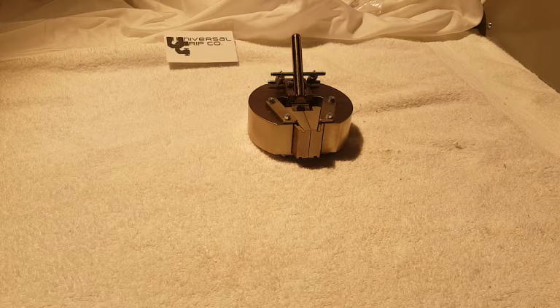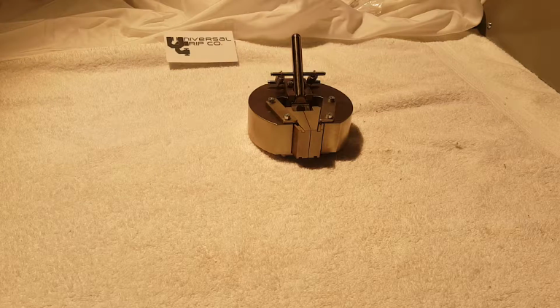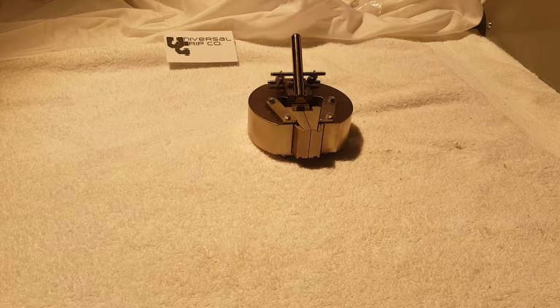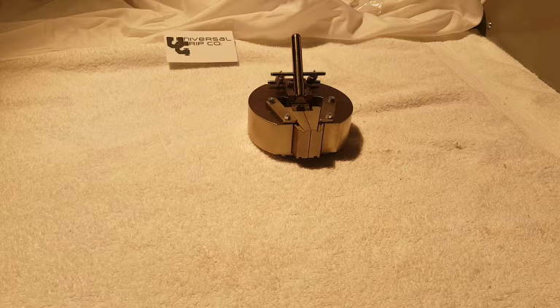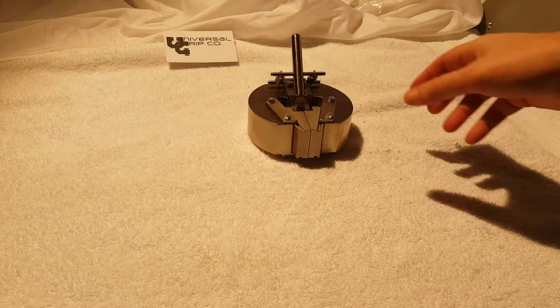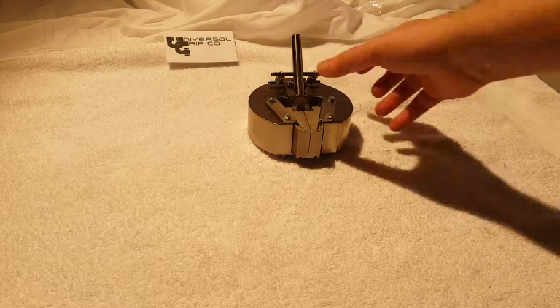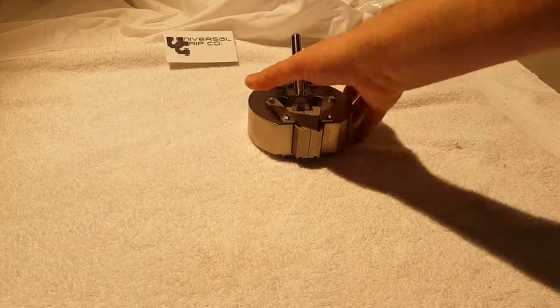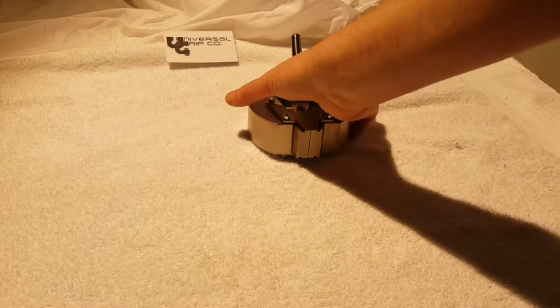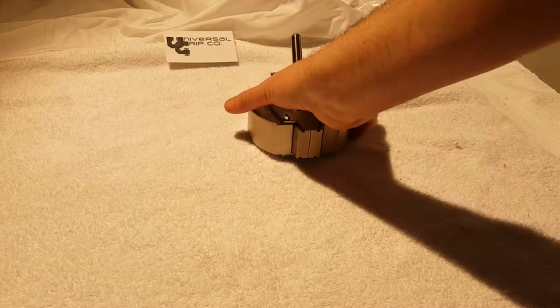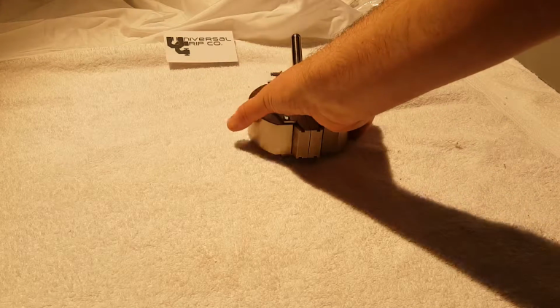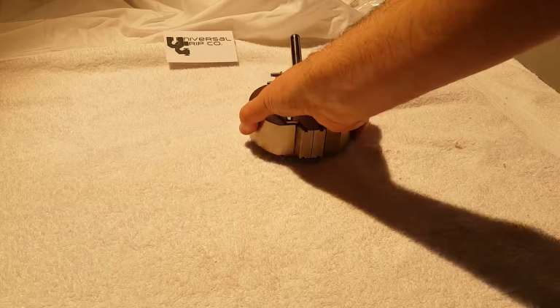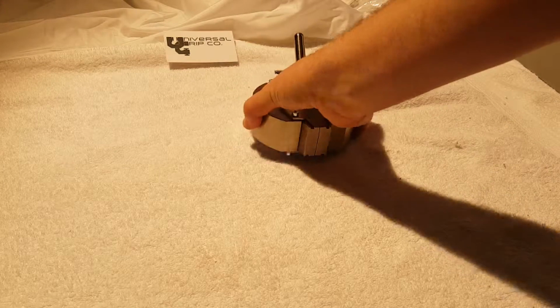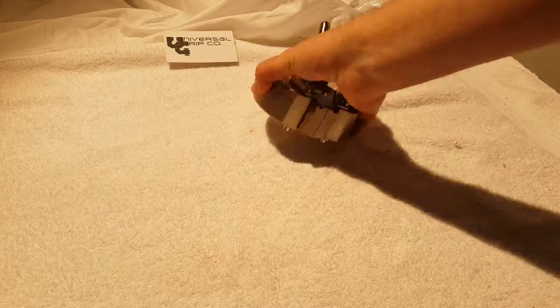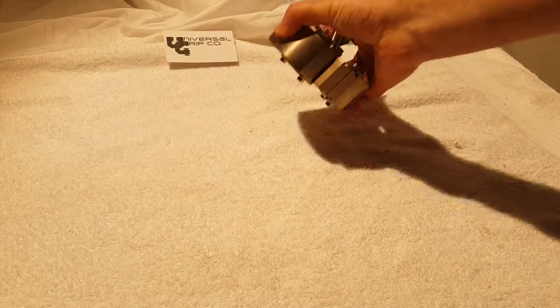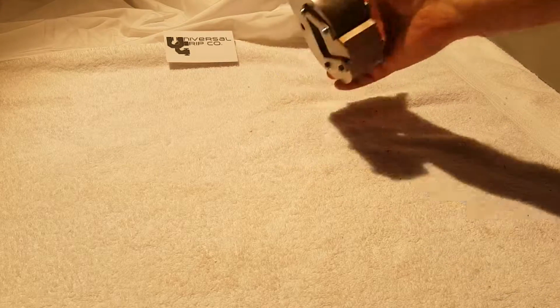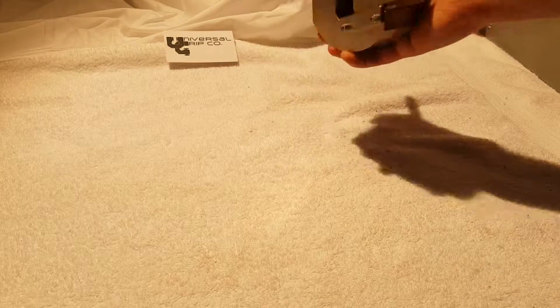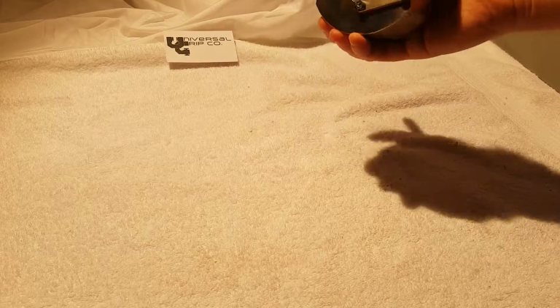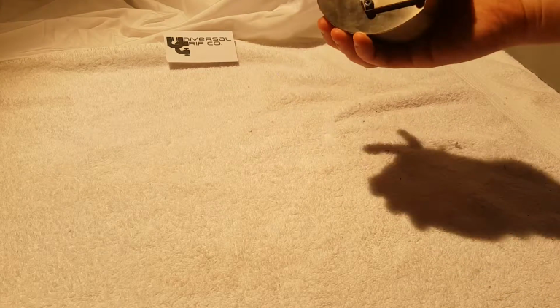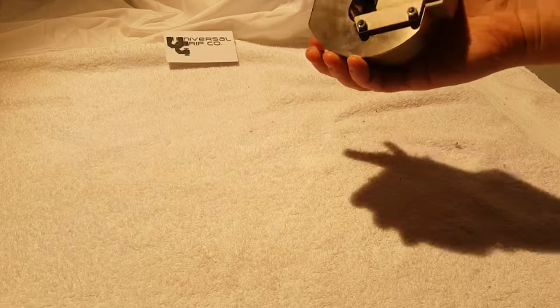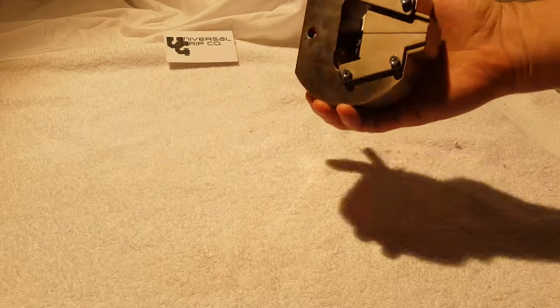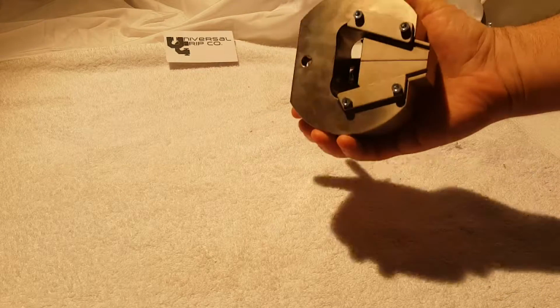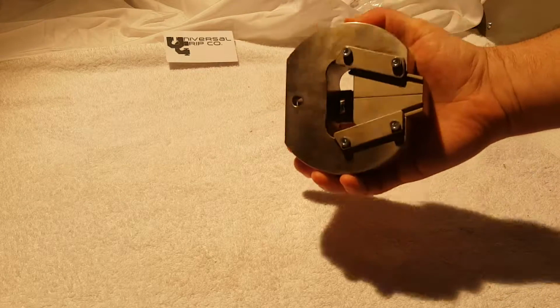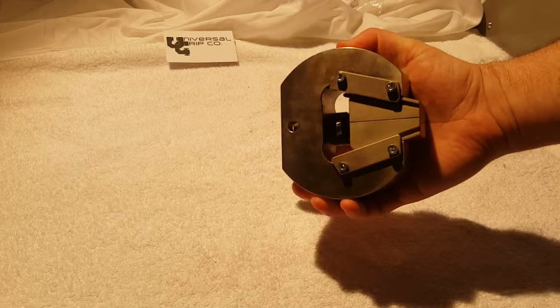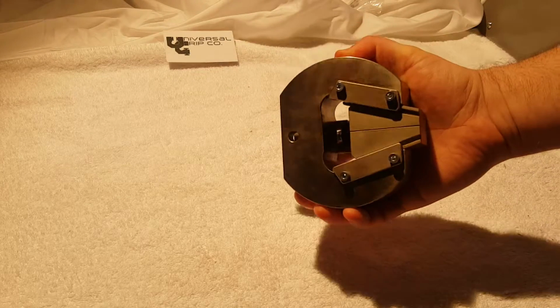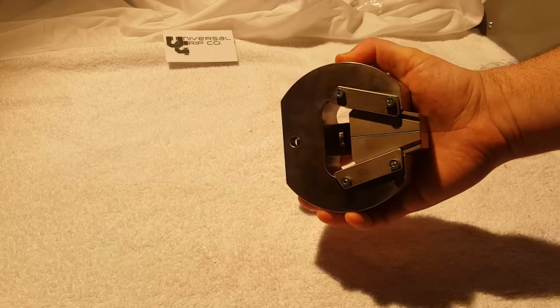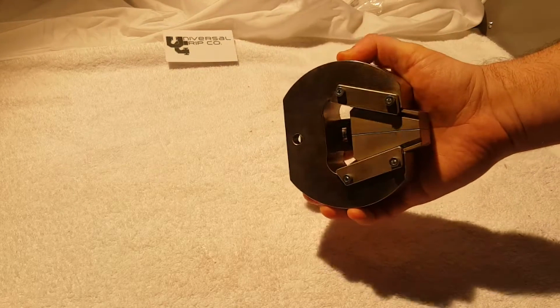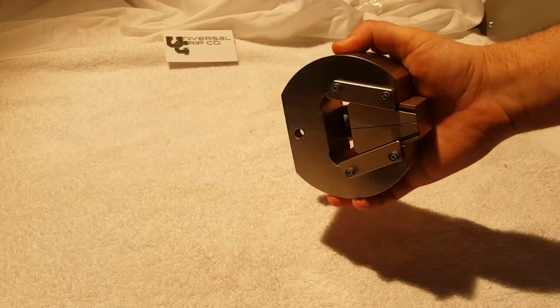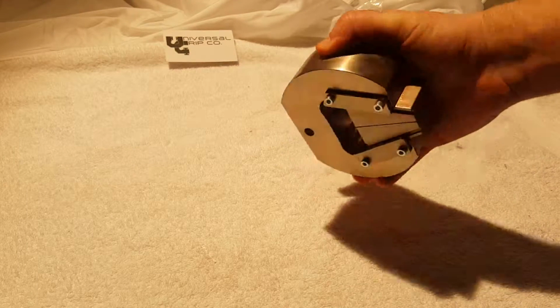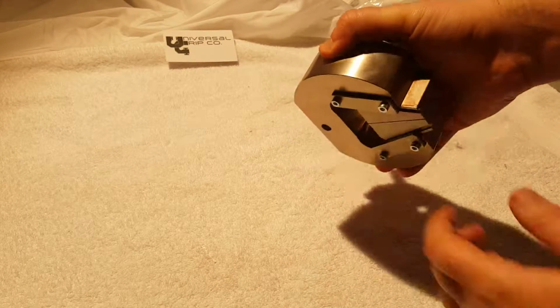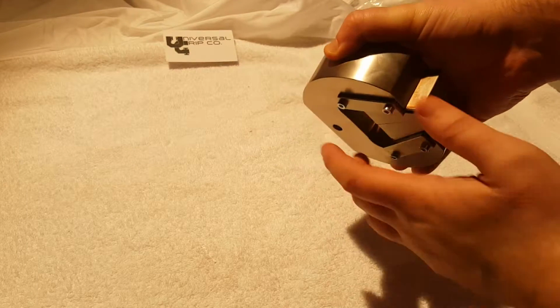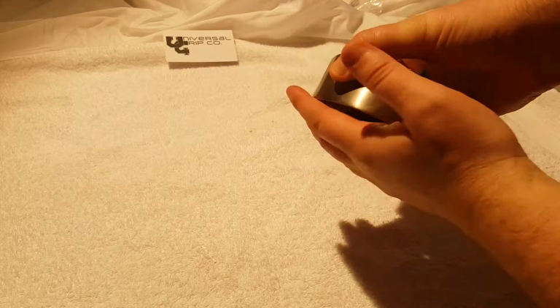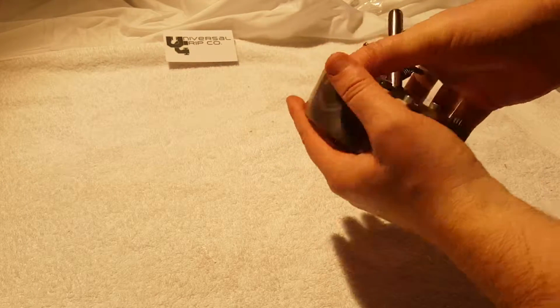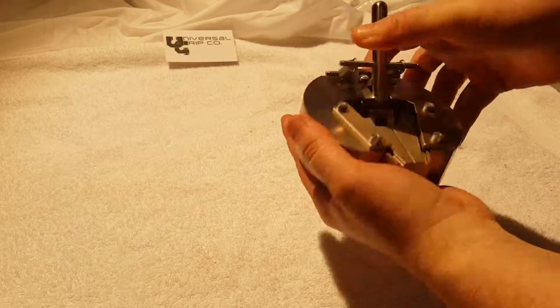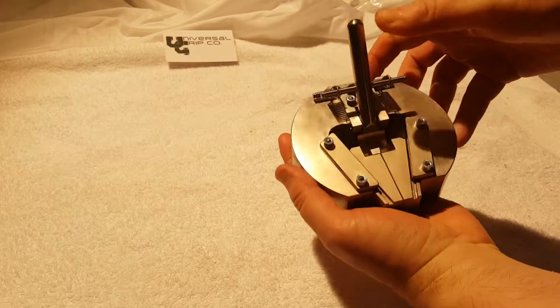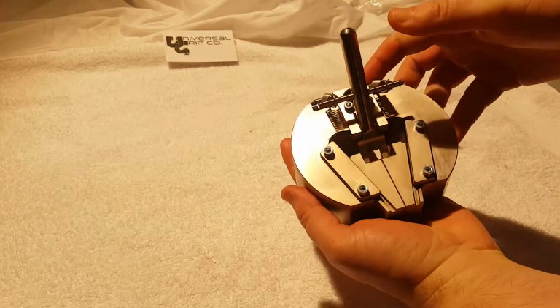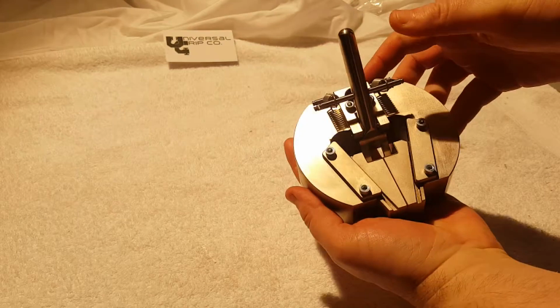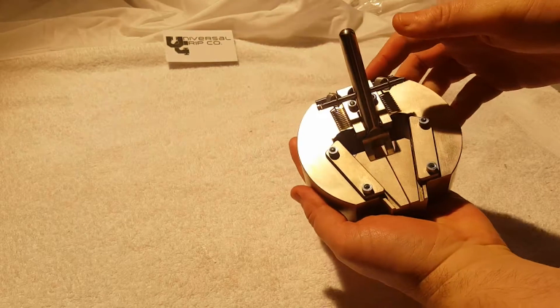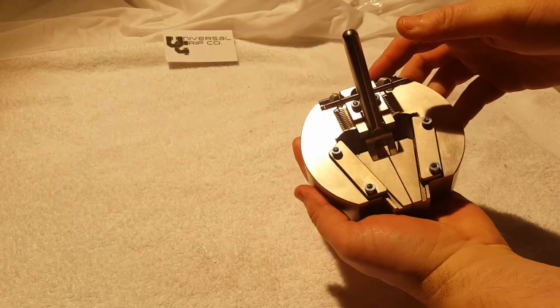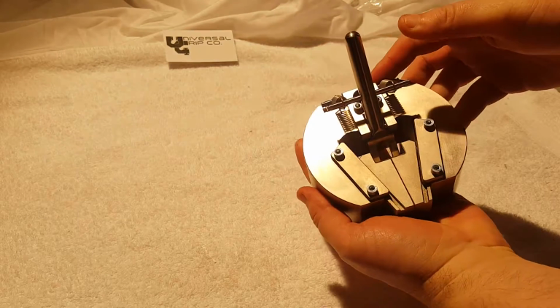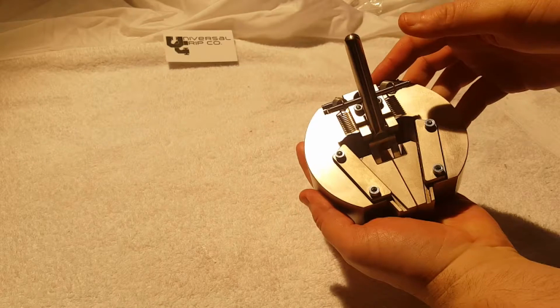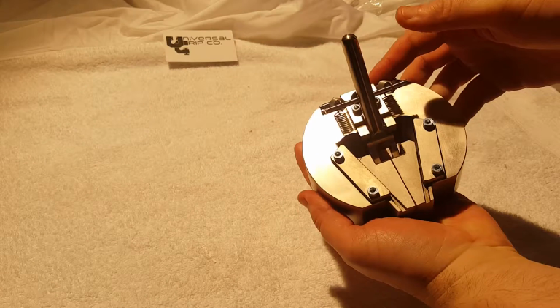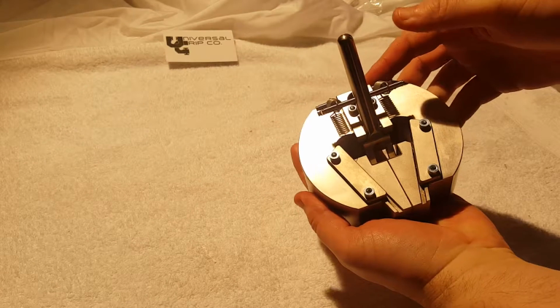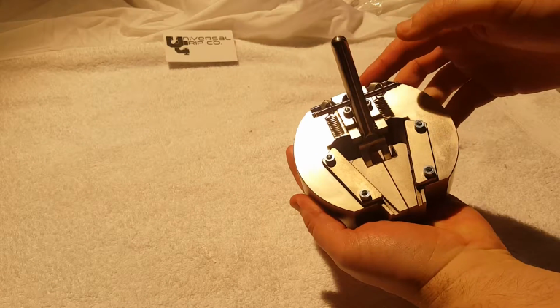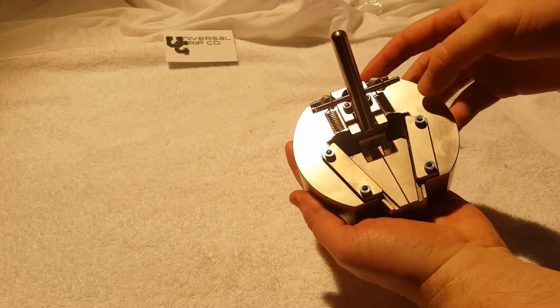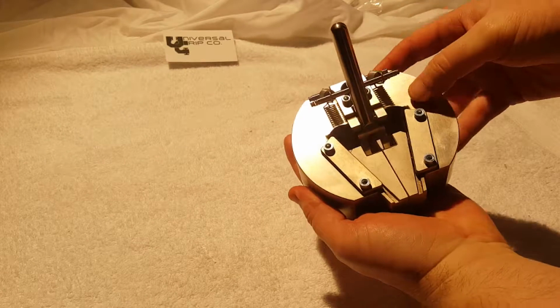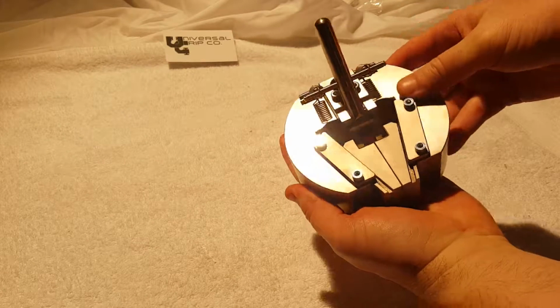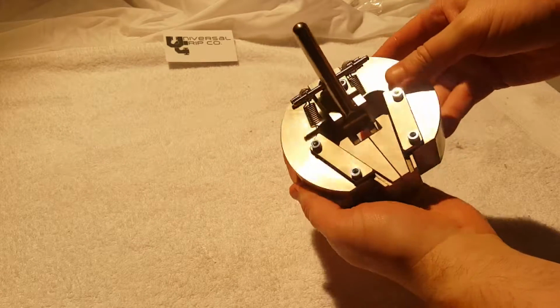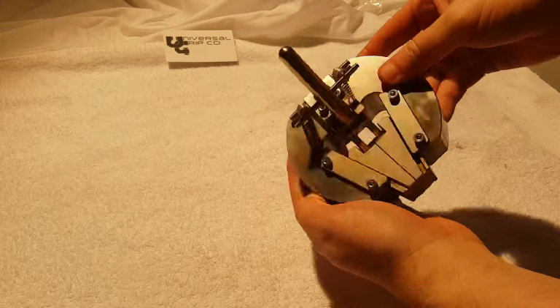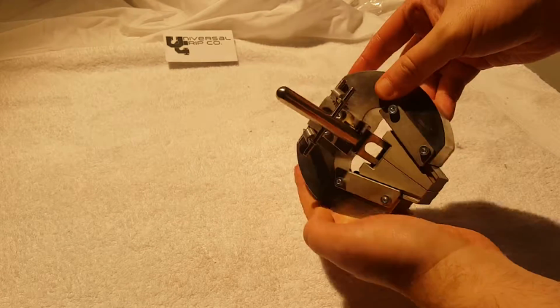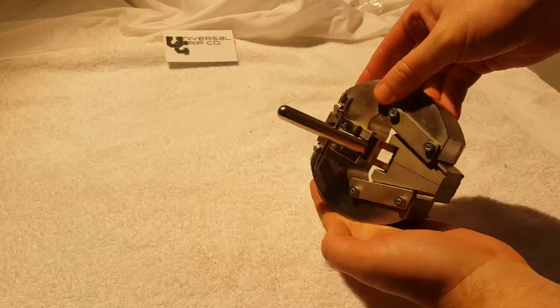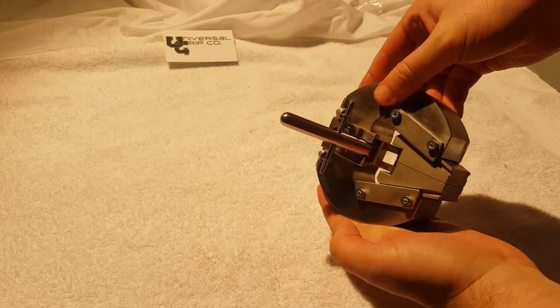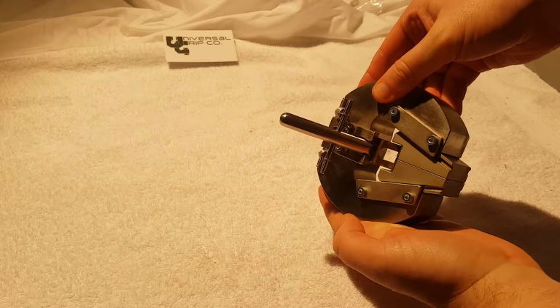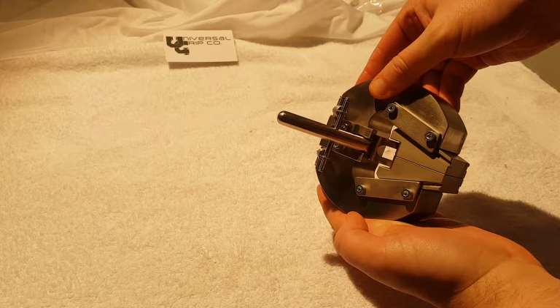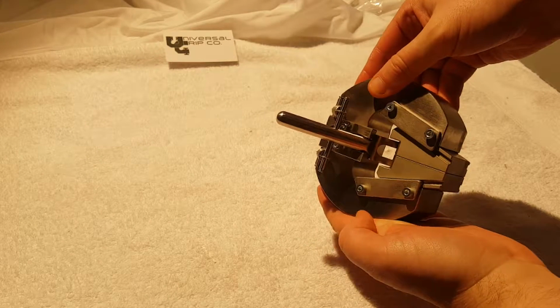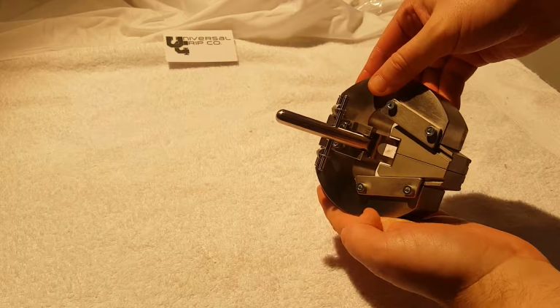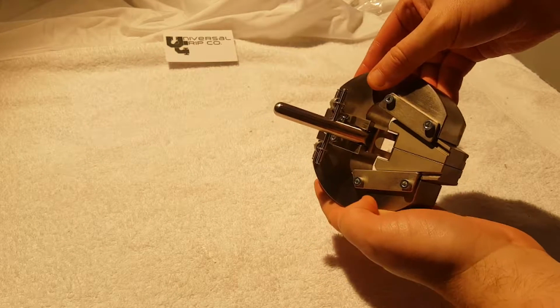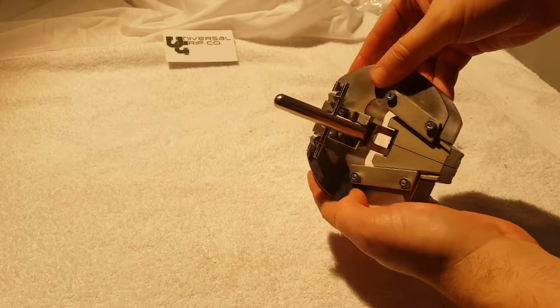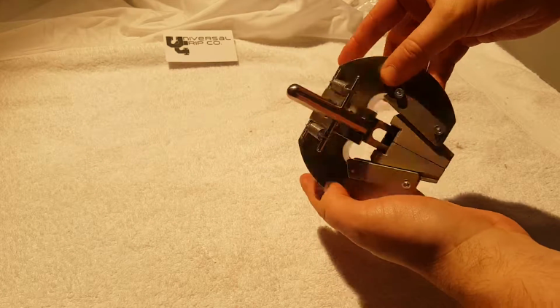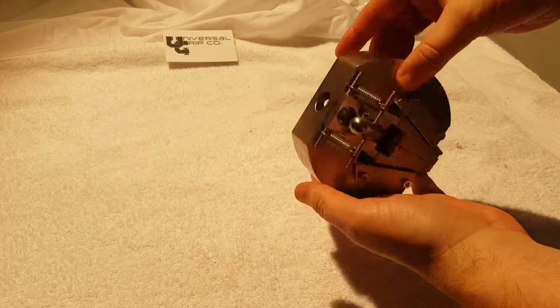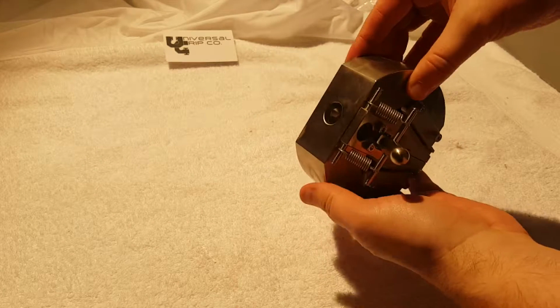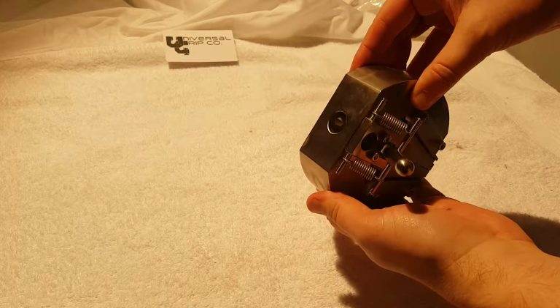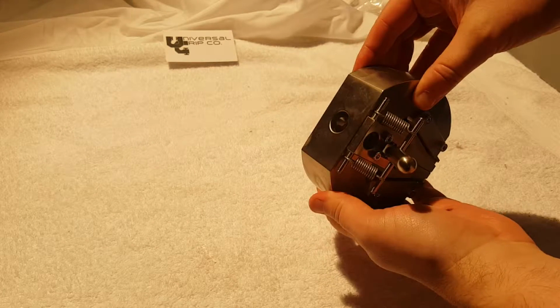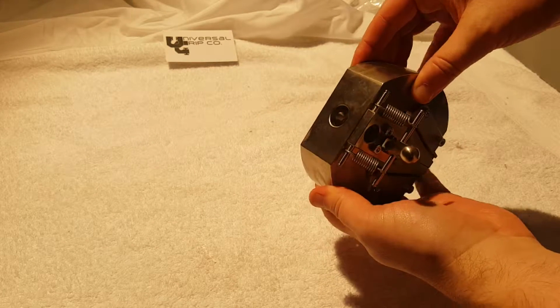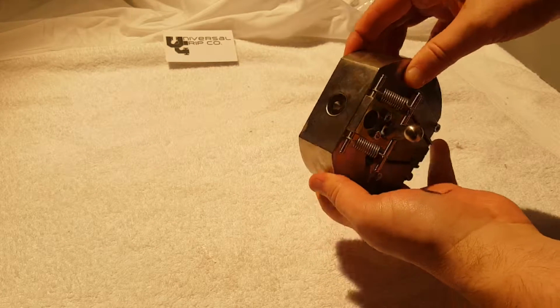Hello everyone, today we are showing our 10 kilonewton wedge grip. This is a simple tensile testing grip, one of the most popular ones out there.